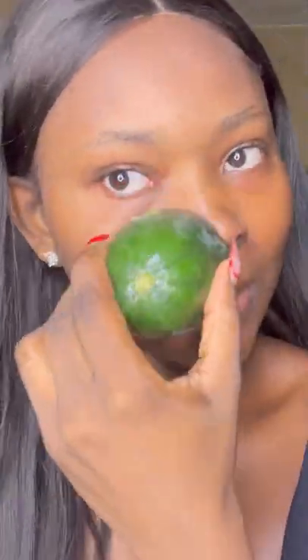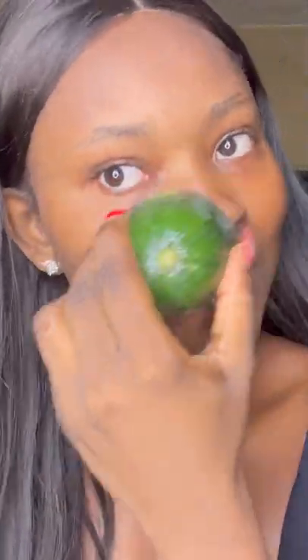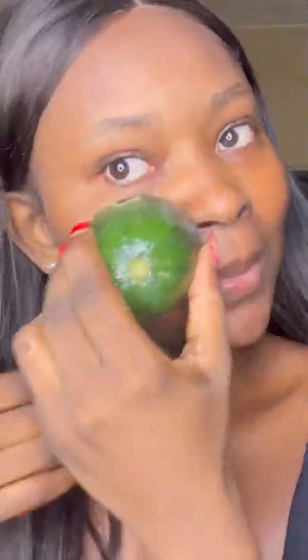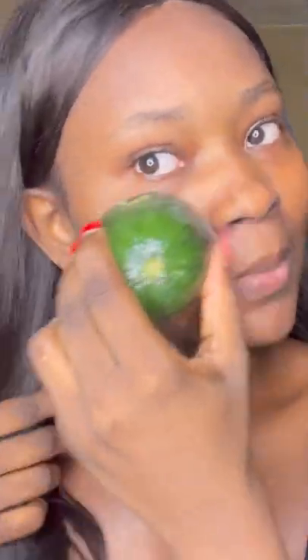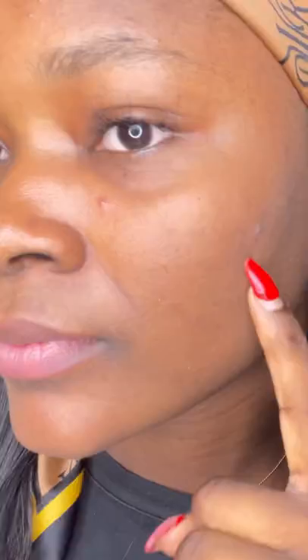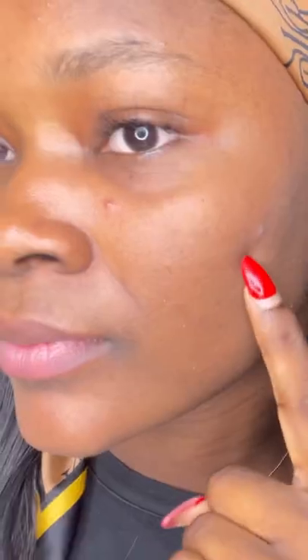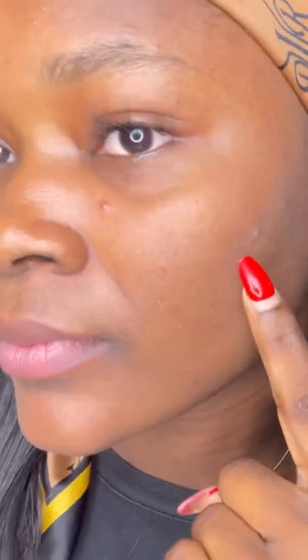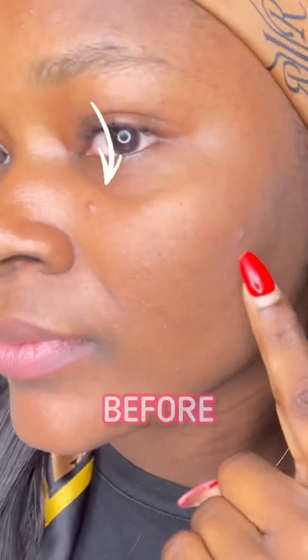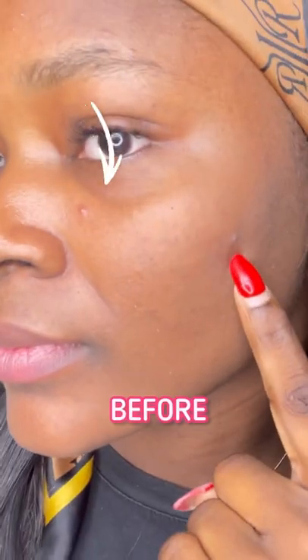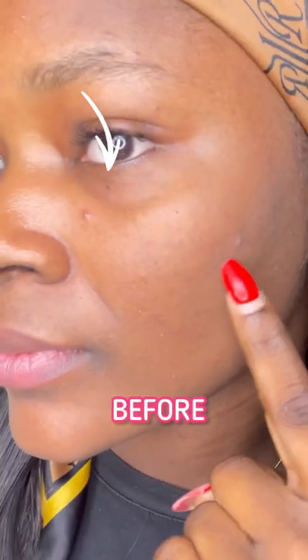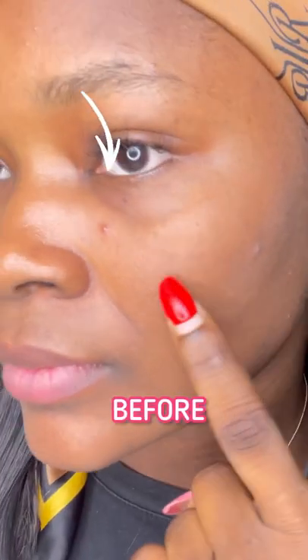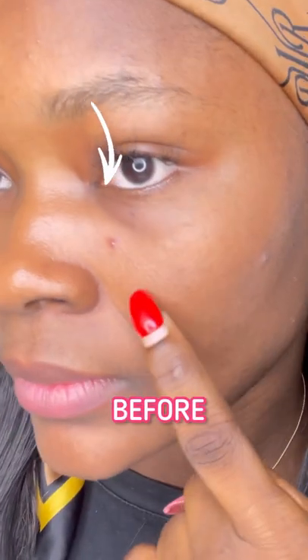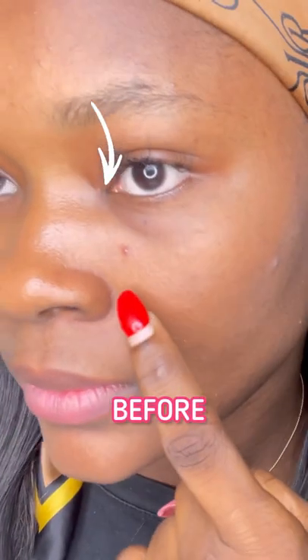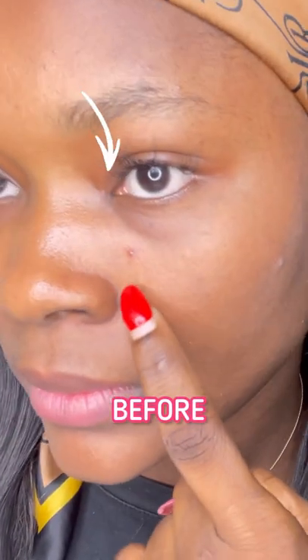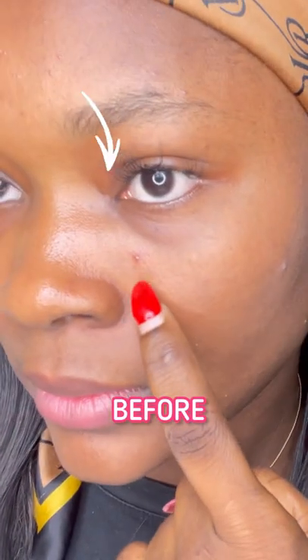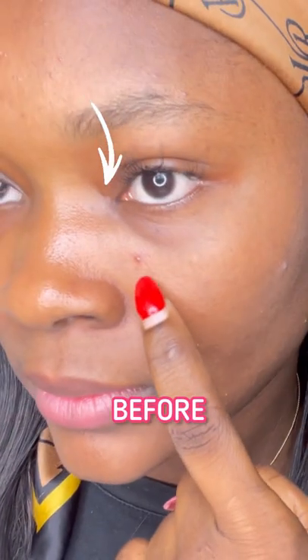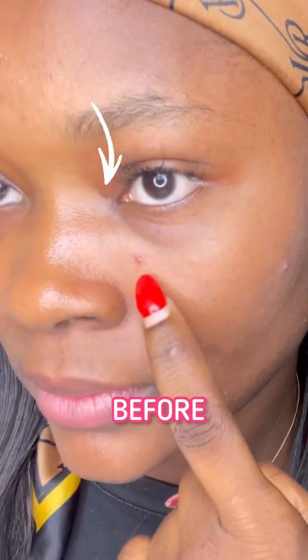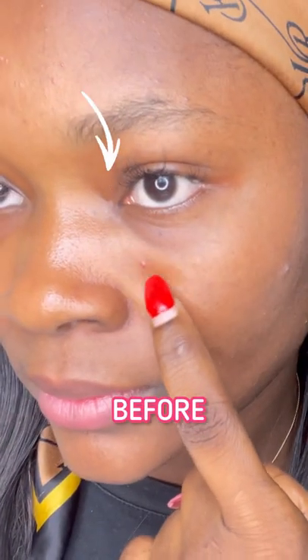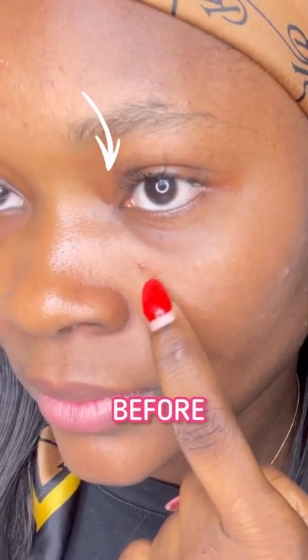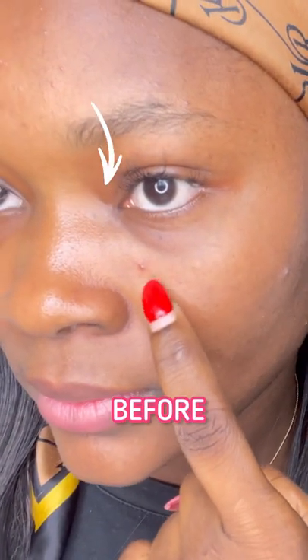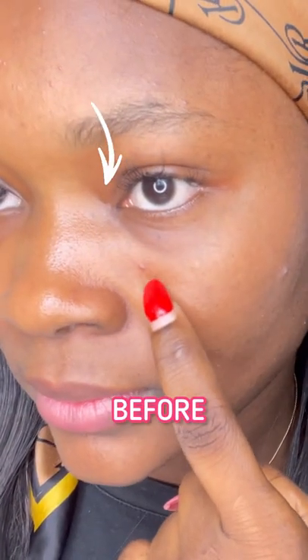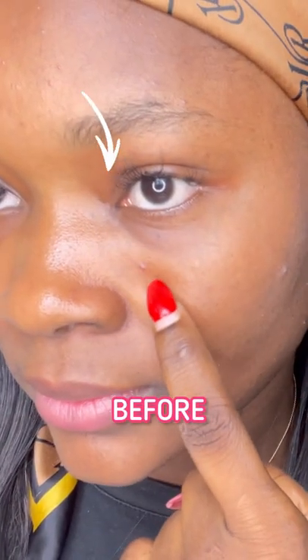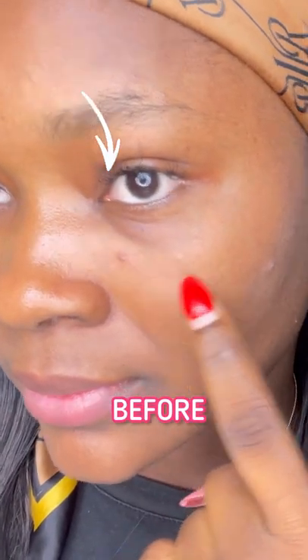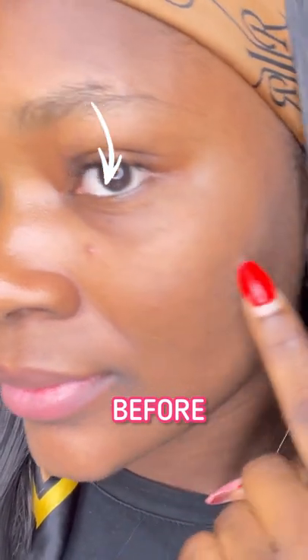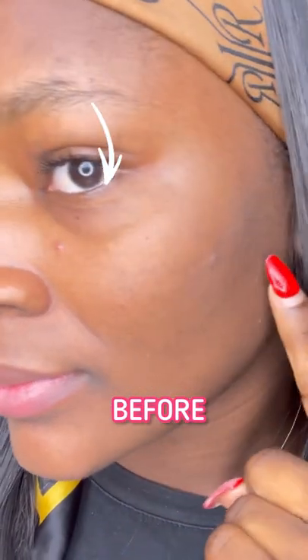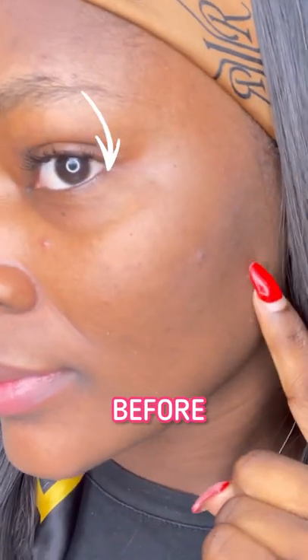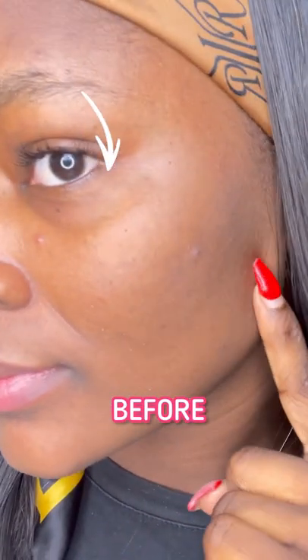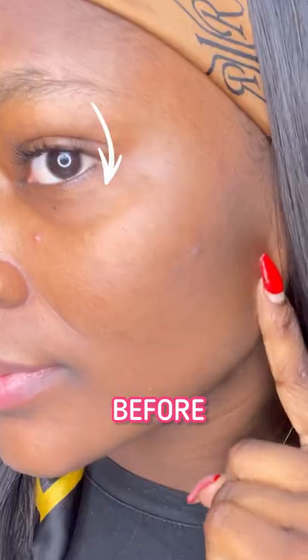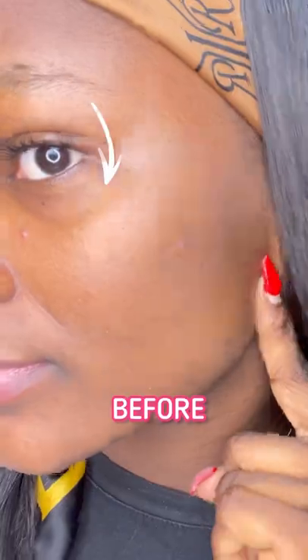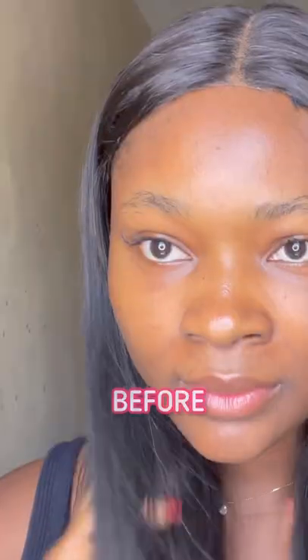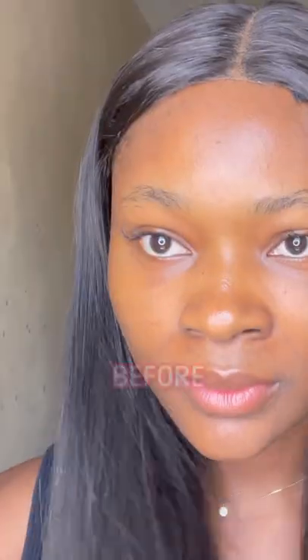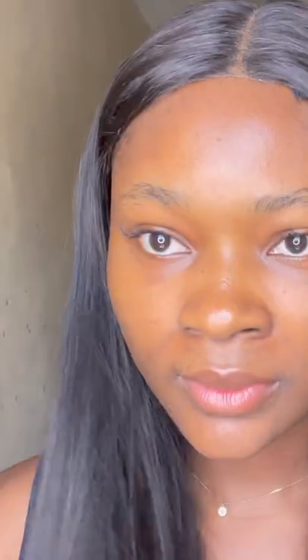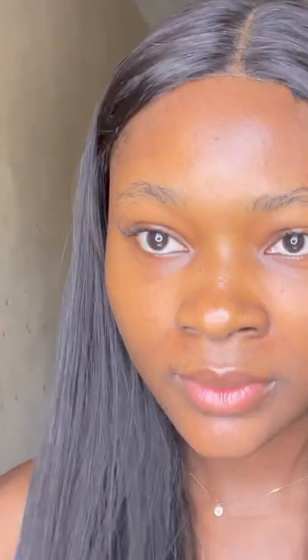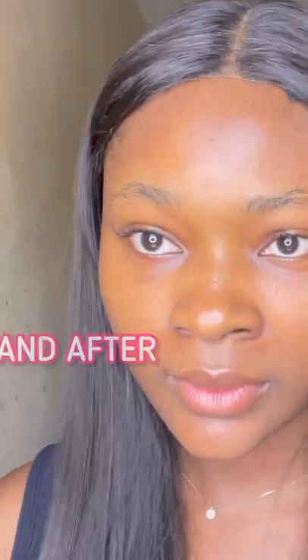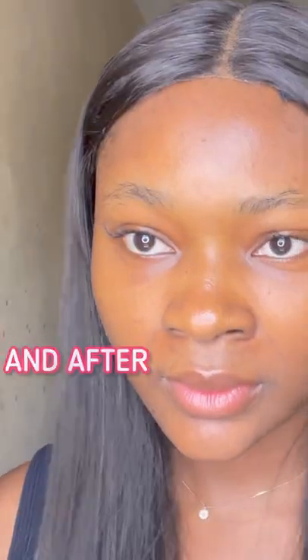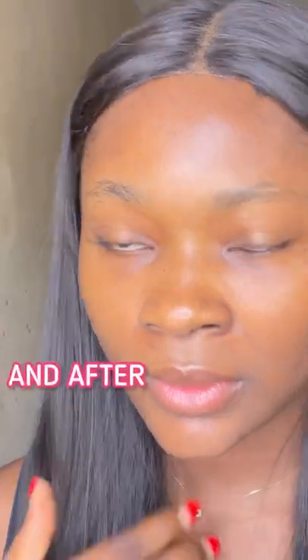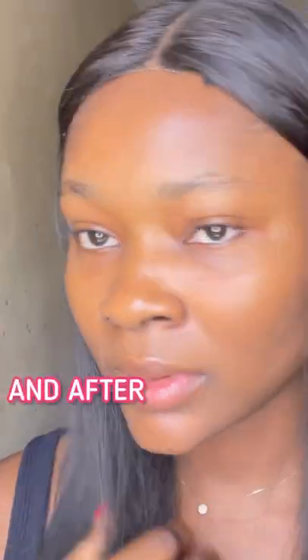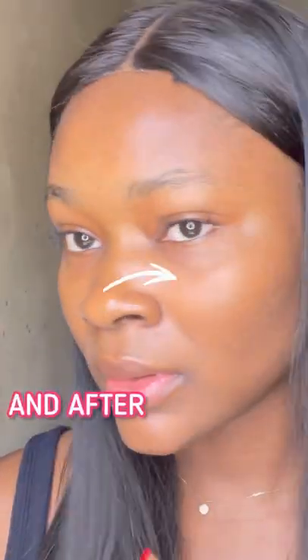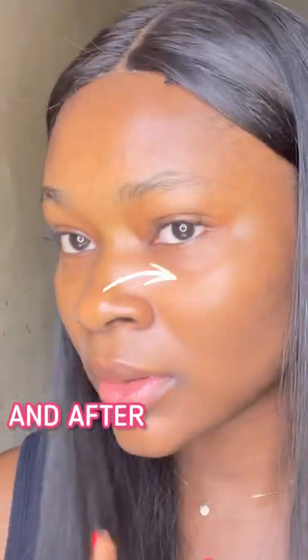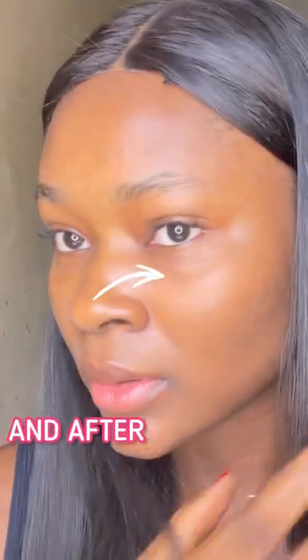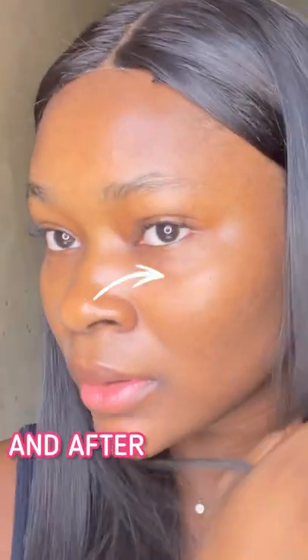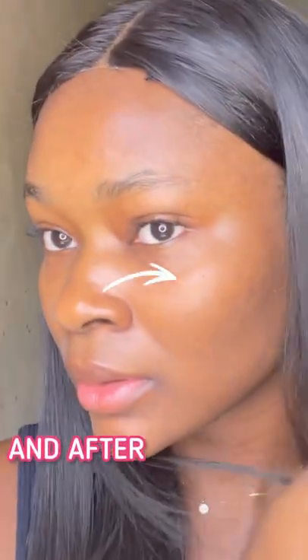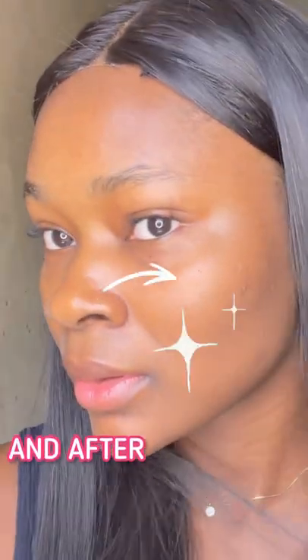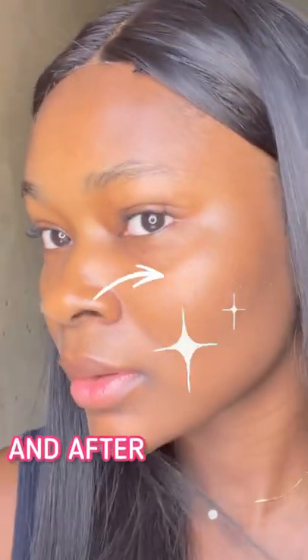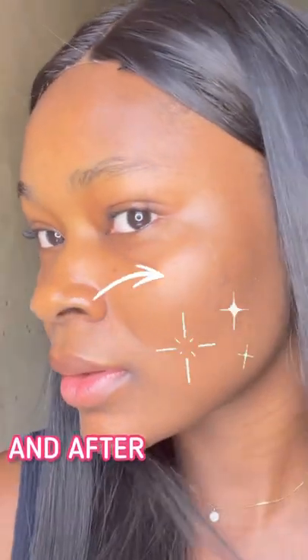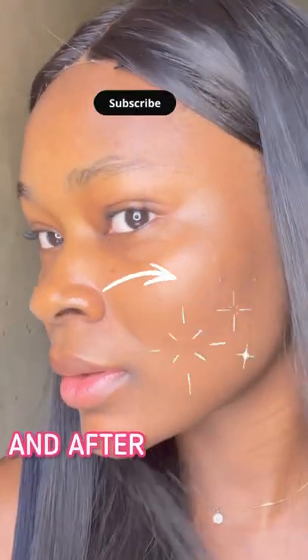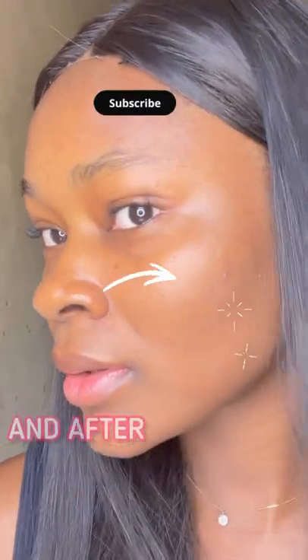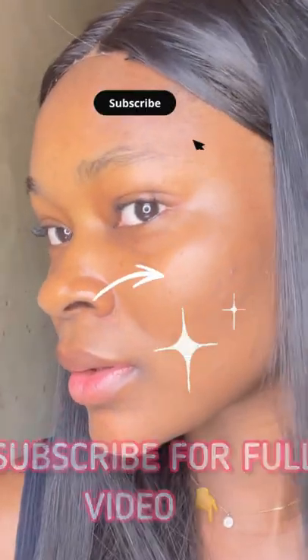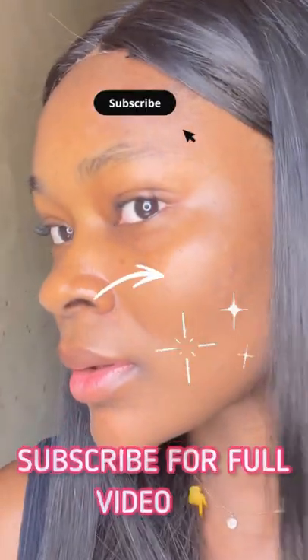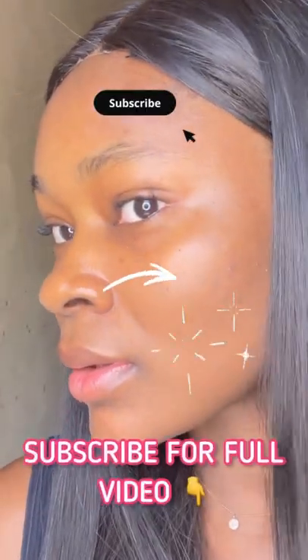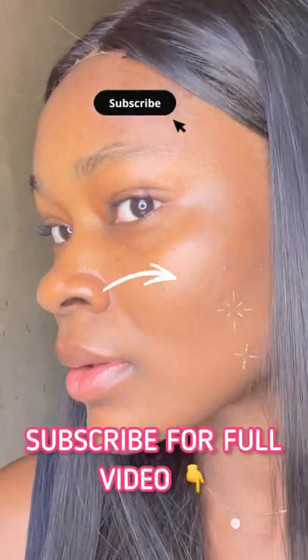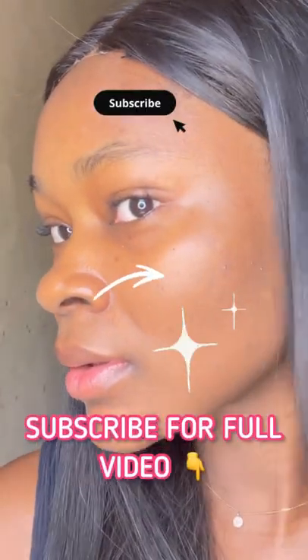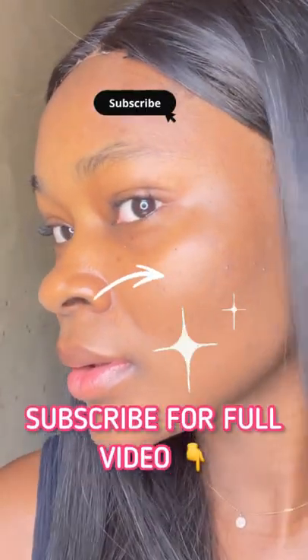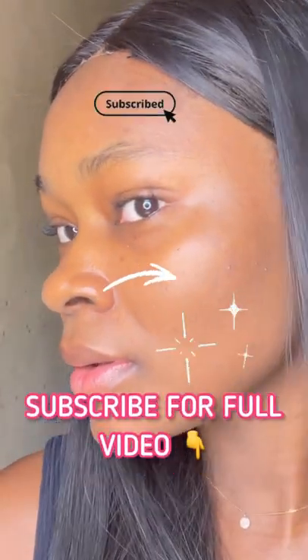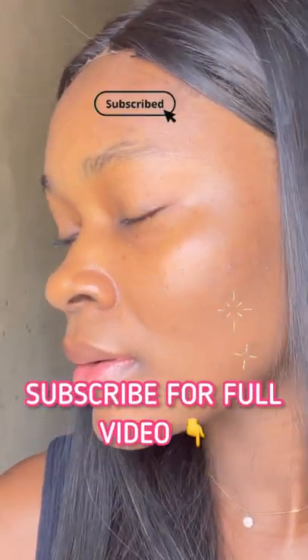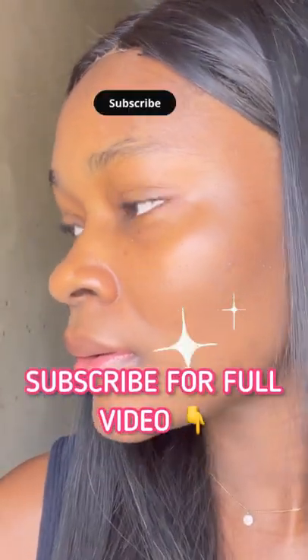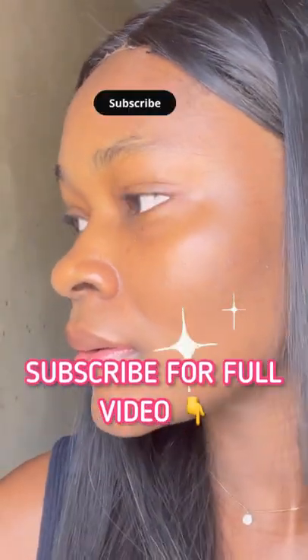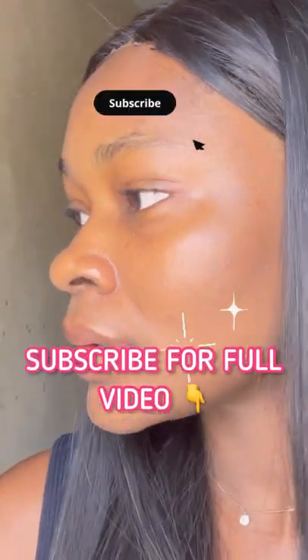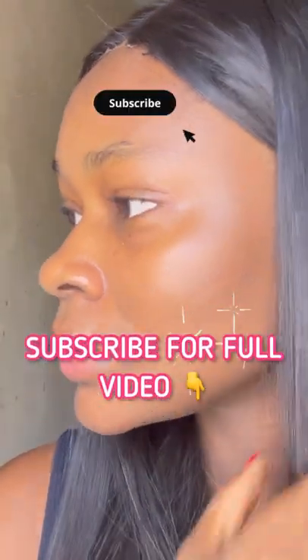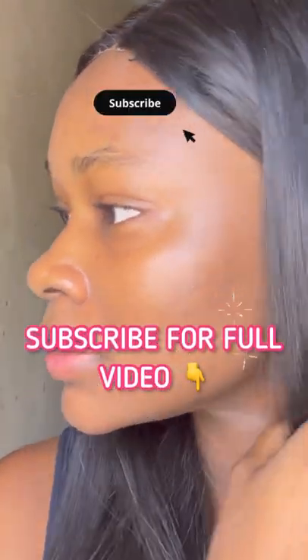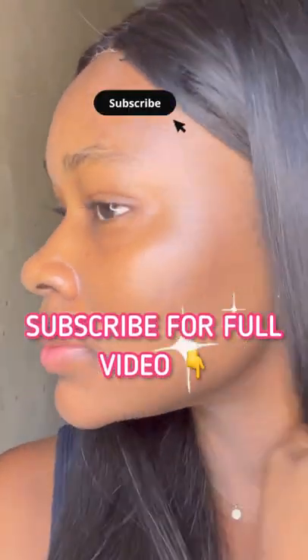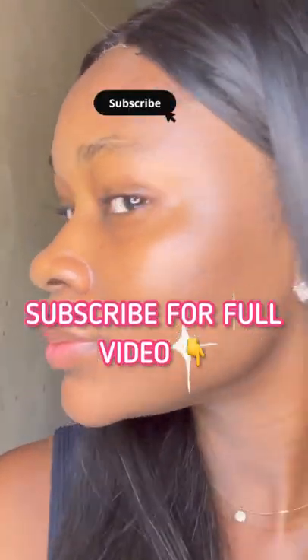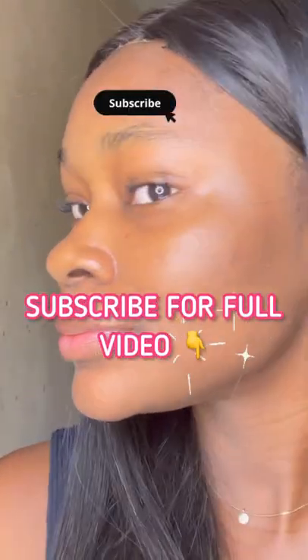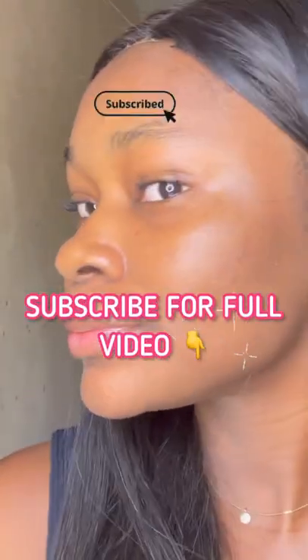Now, to find out if this works, this is my before, and this is my after. What do you think, guys? Let me know in the comment section below.